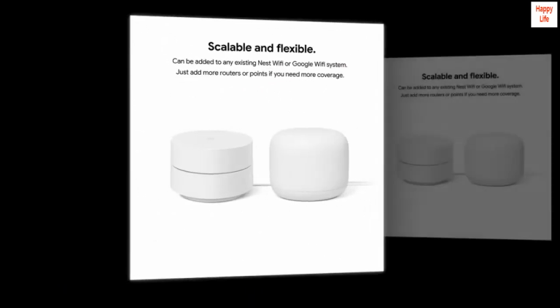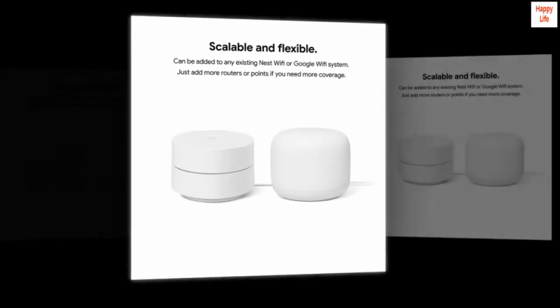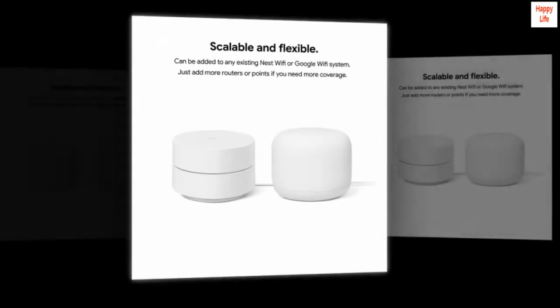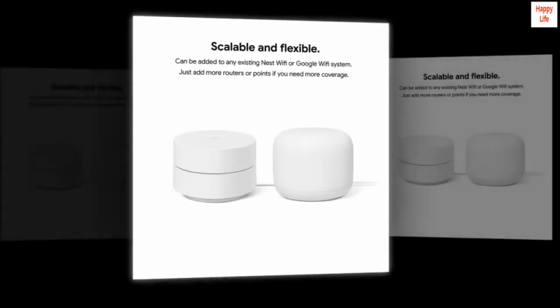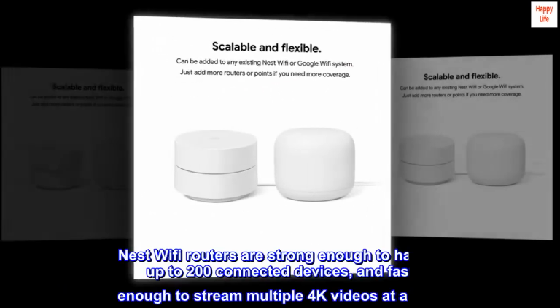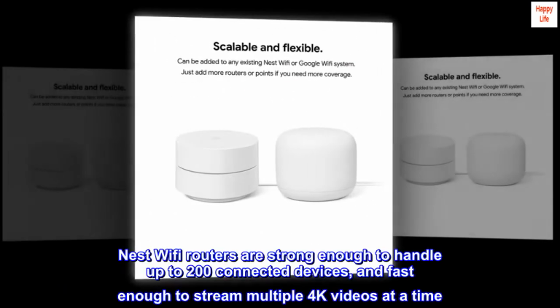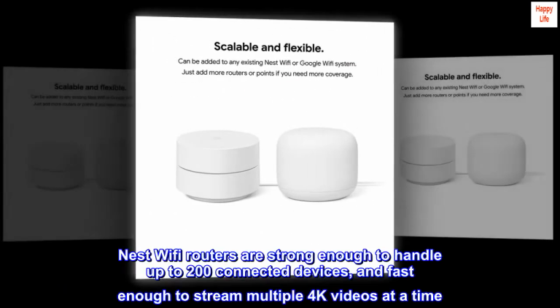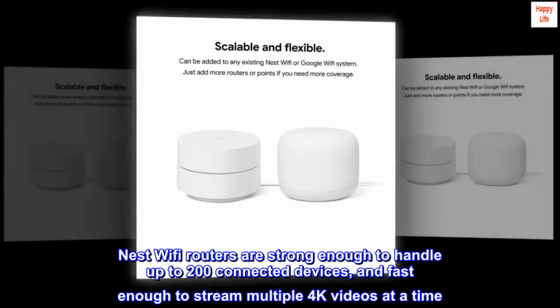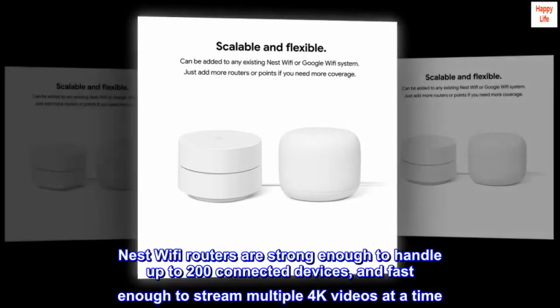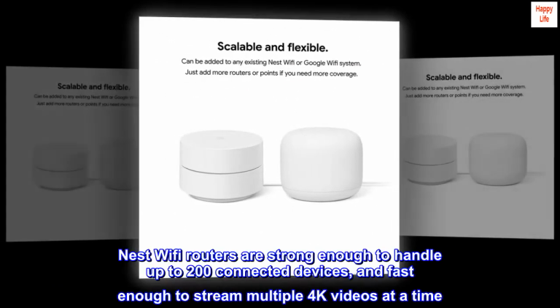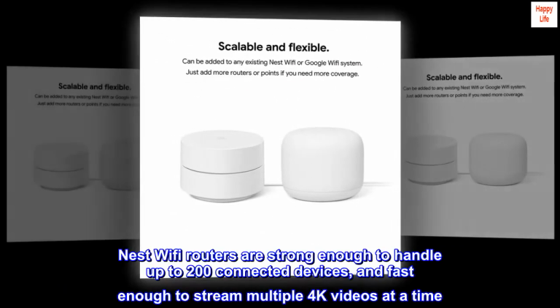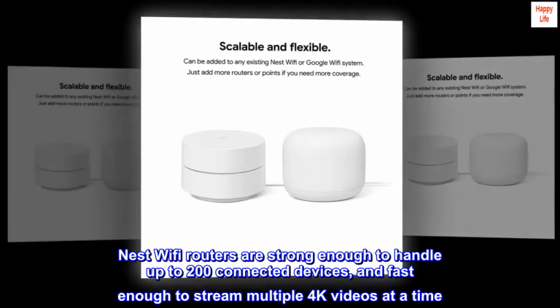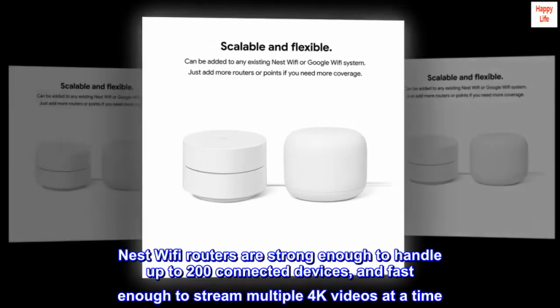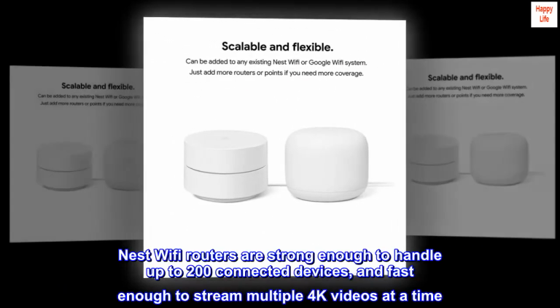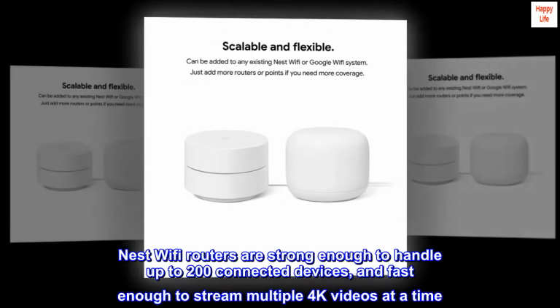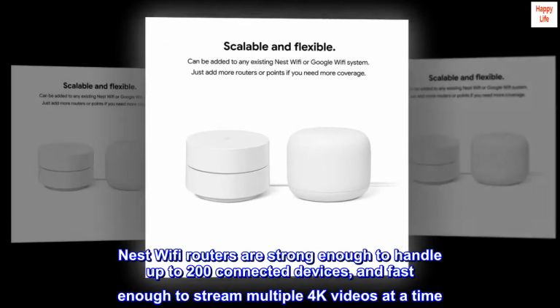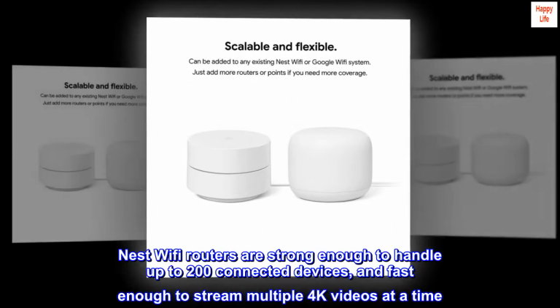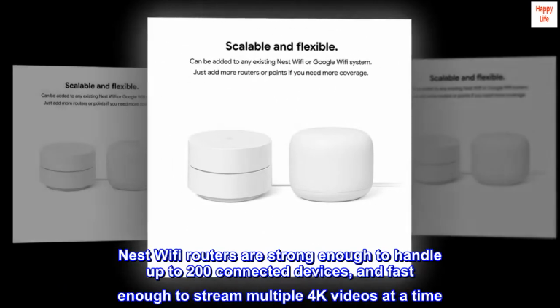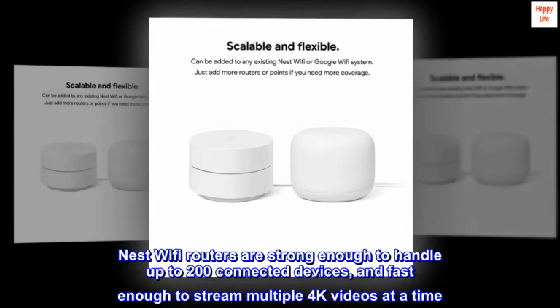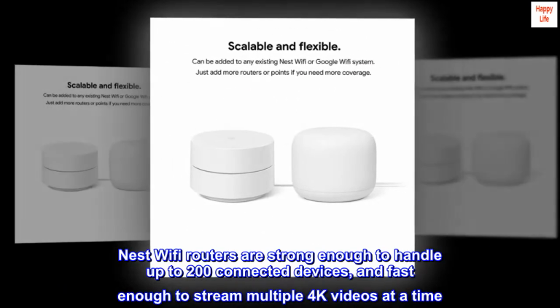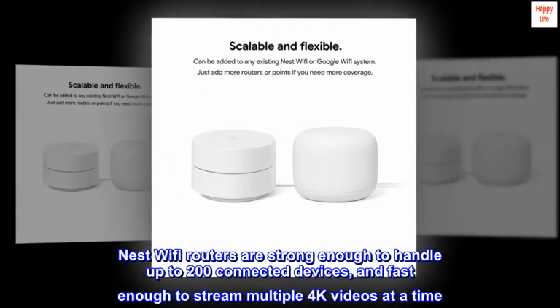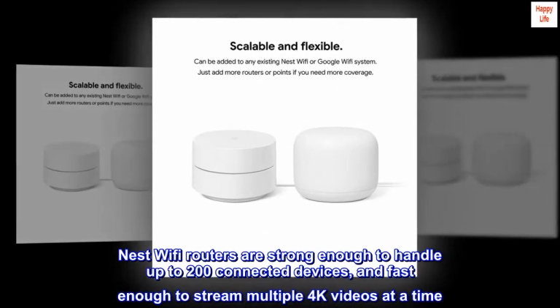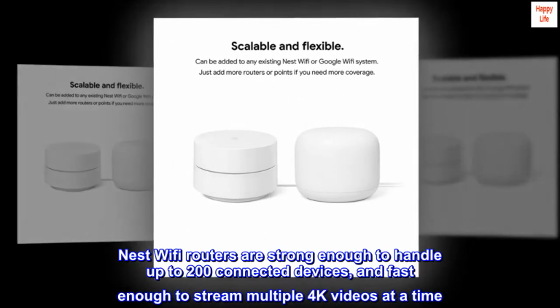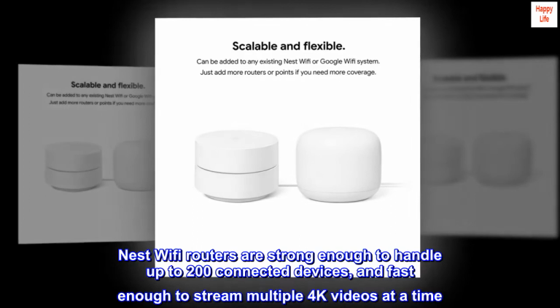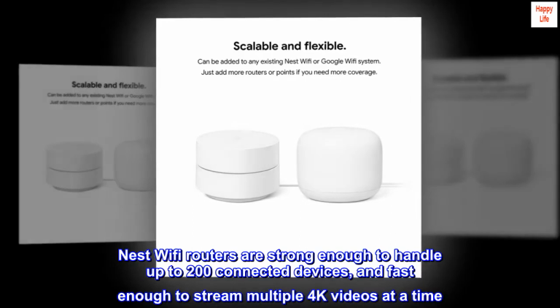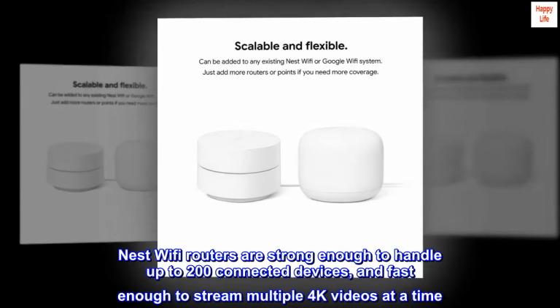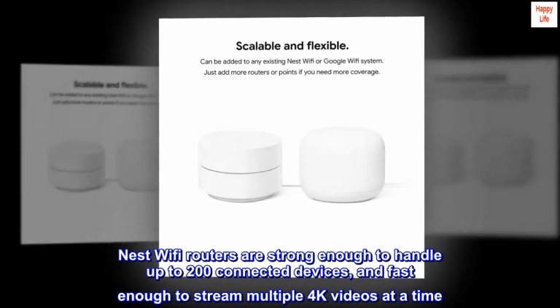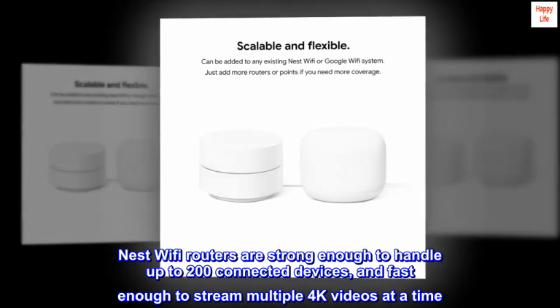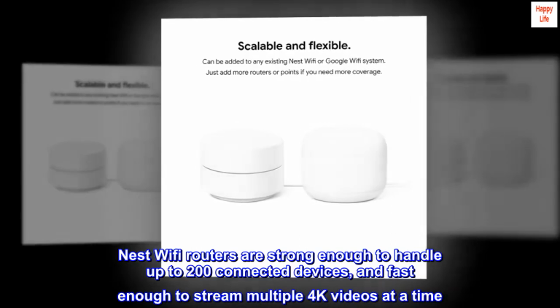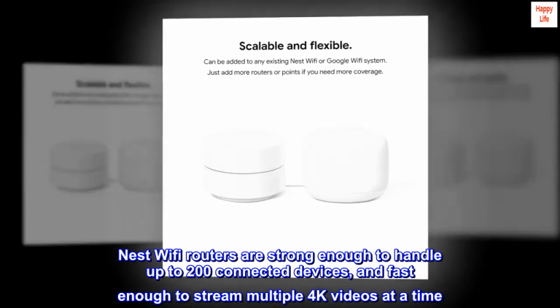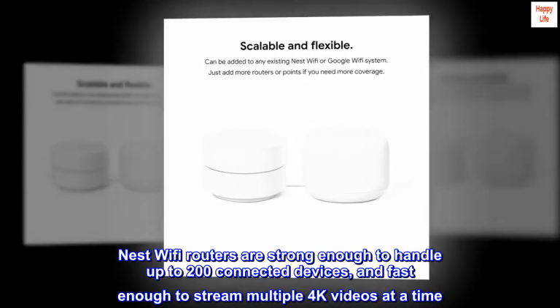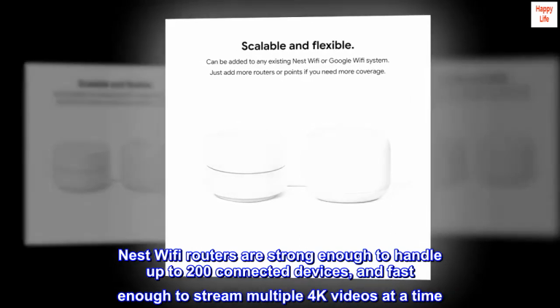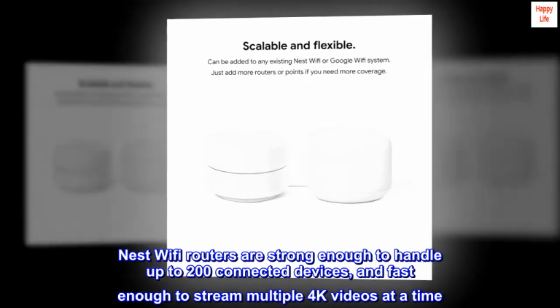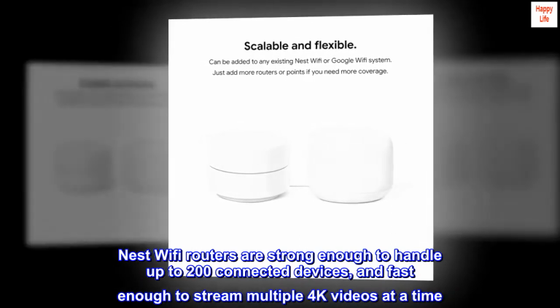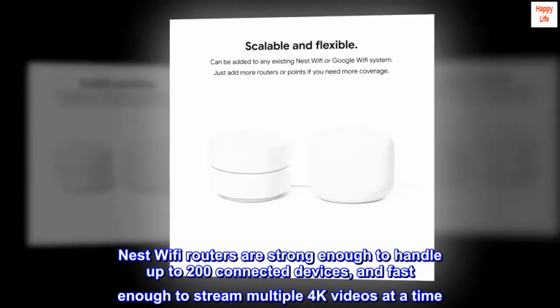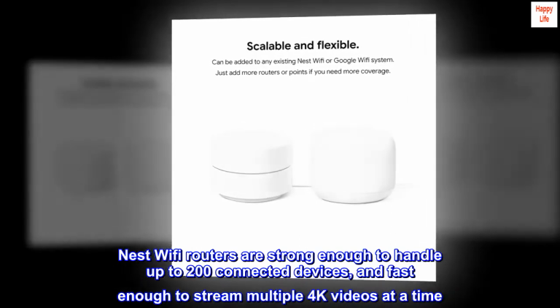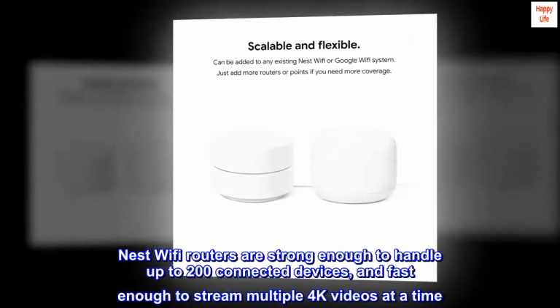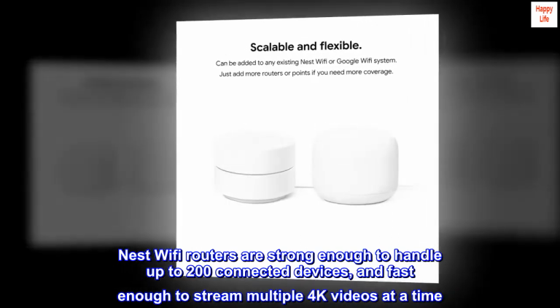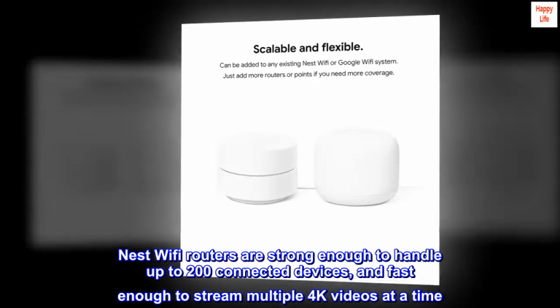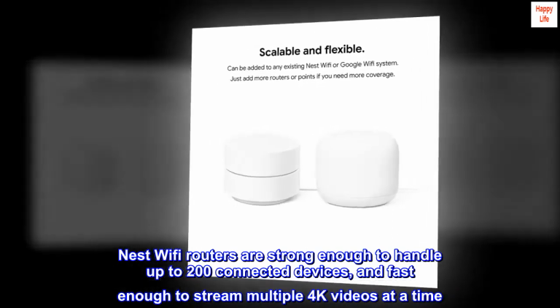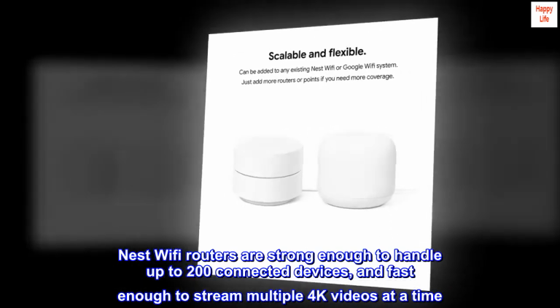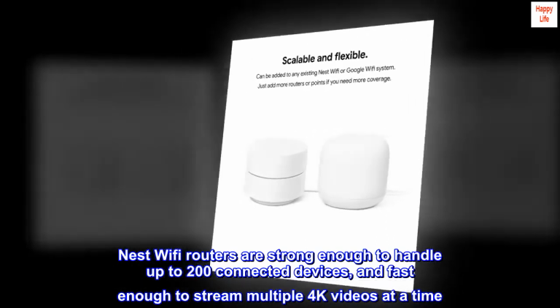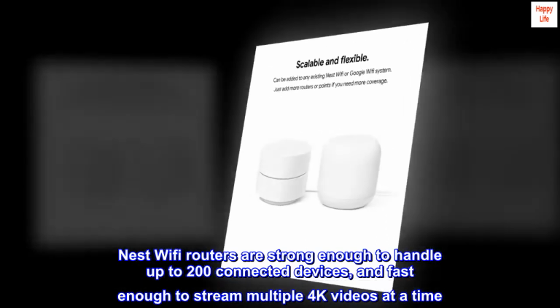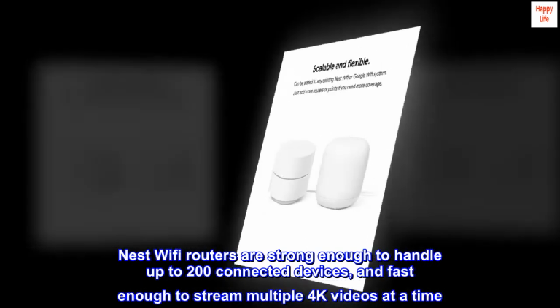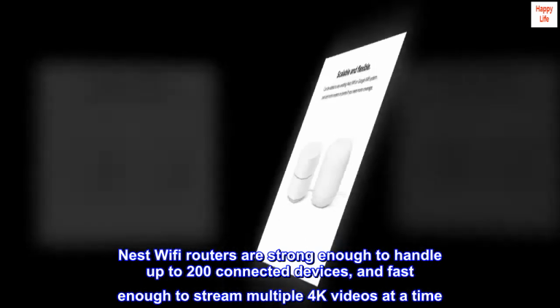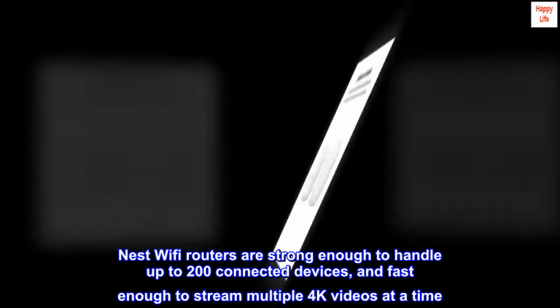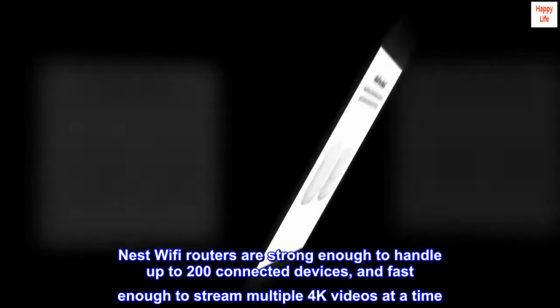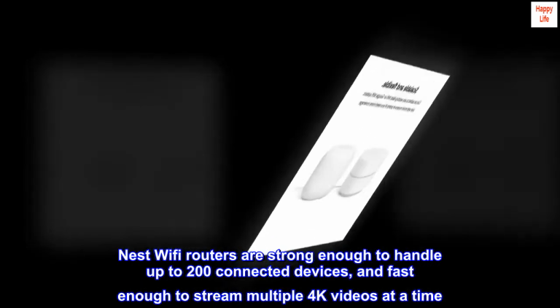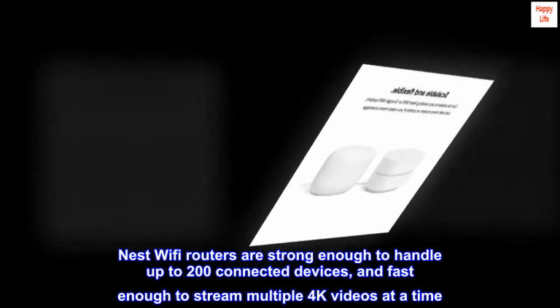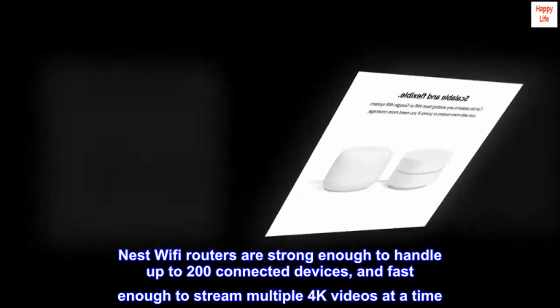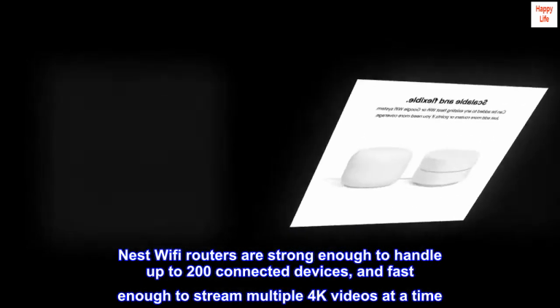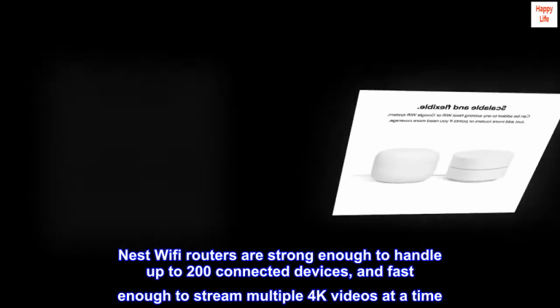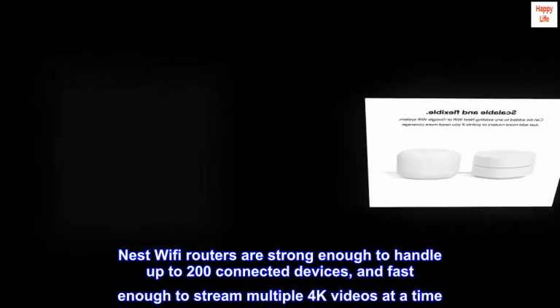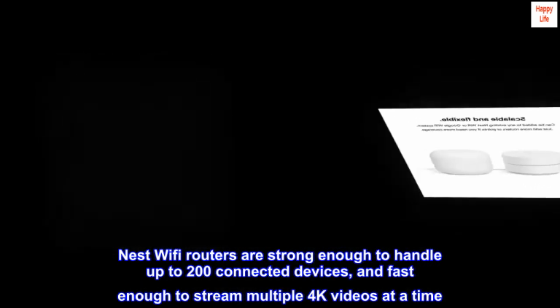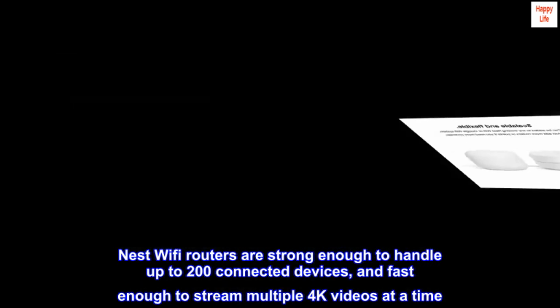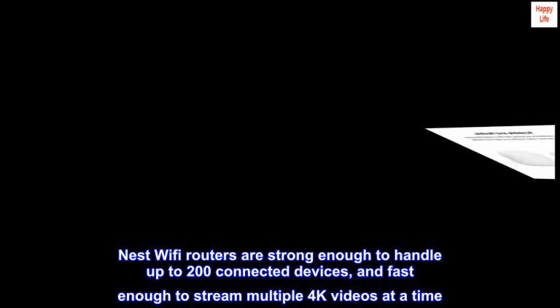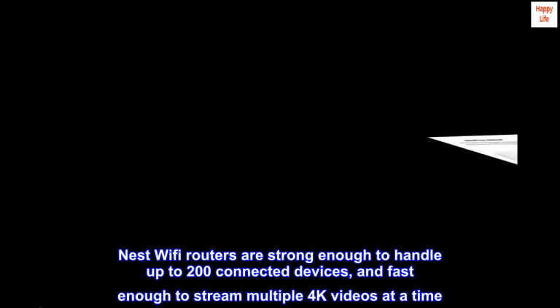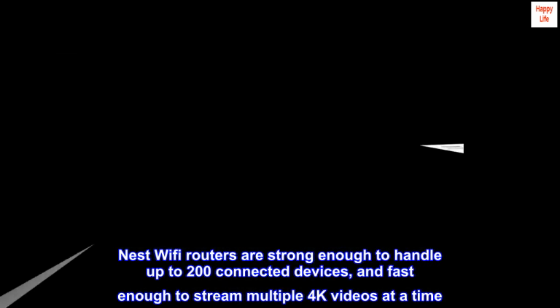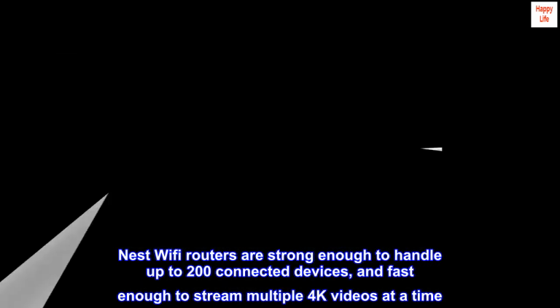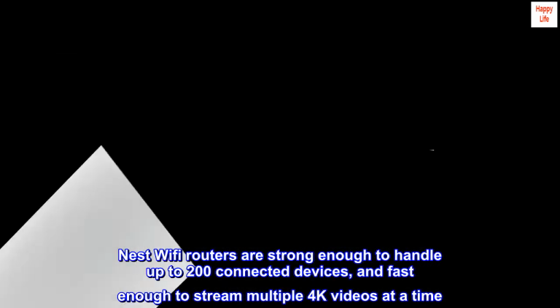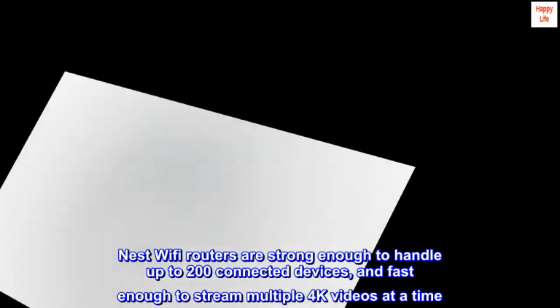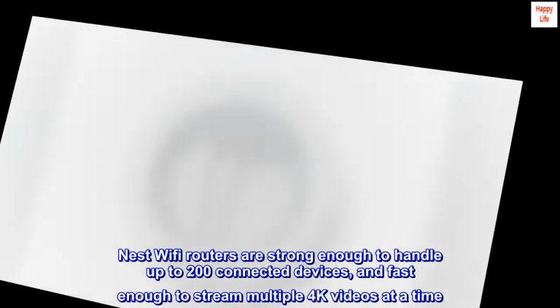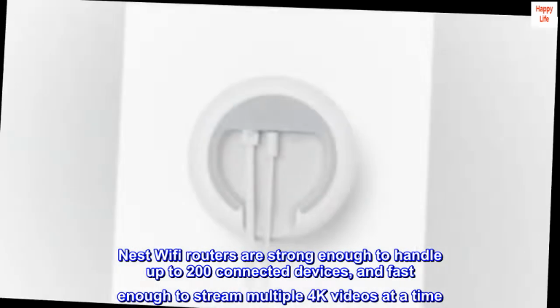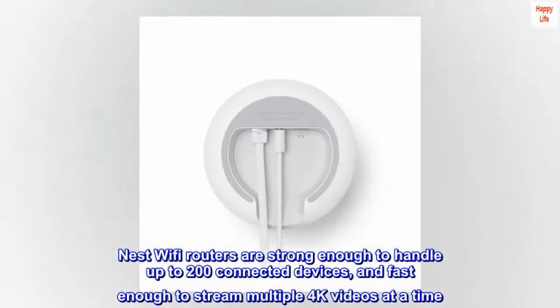Nest Wi-Fi routers are strong enough to handle up to 200 connected devices and fast enough to stream multiple 4K videos at a time.